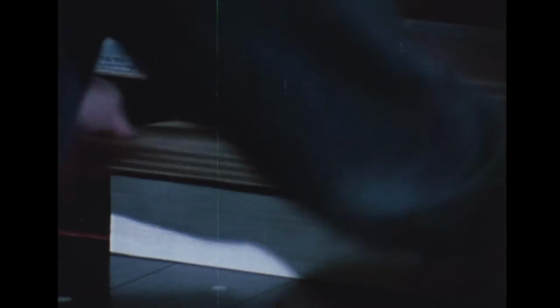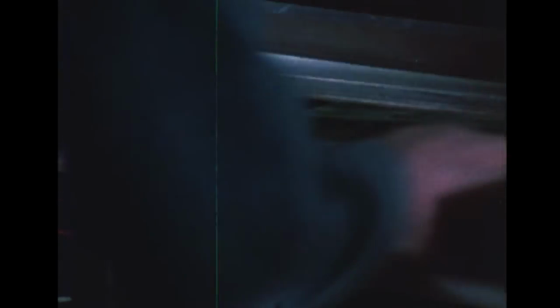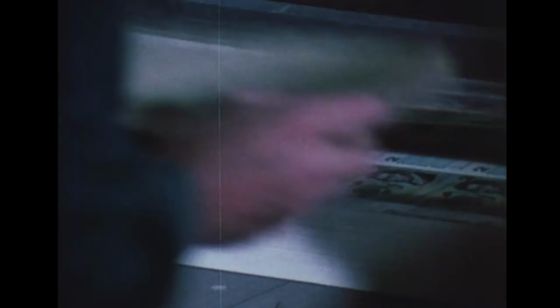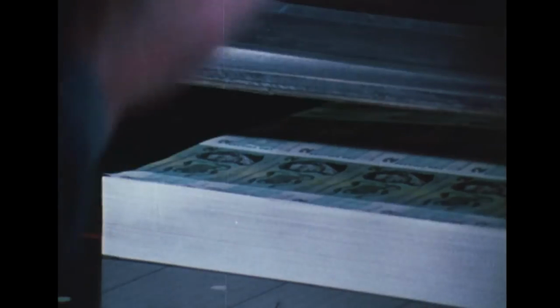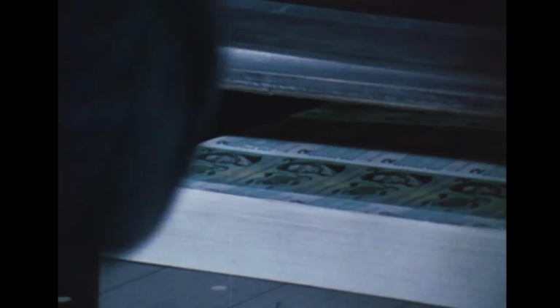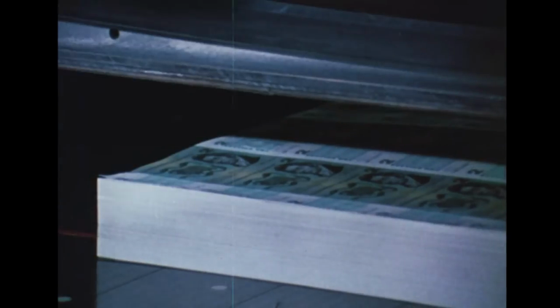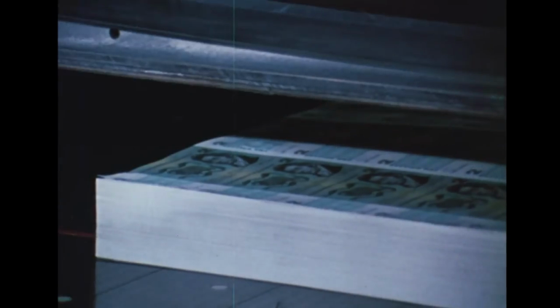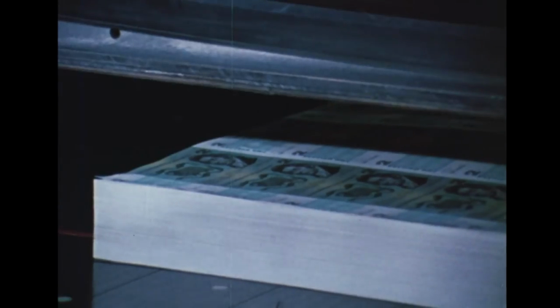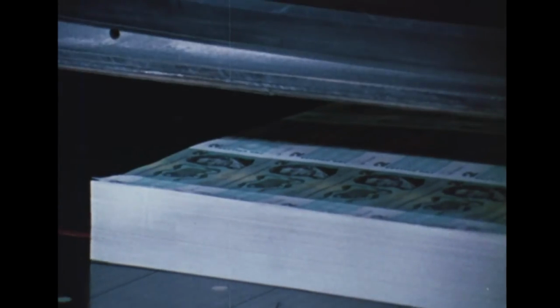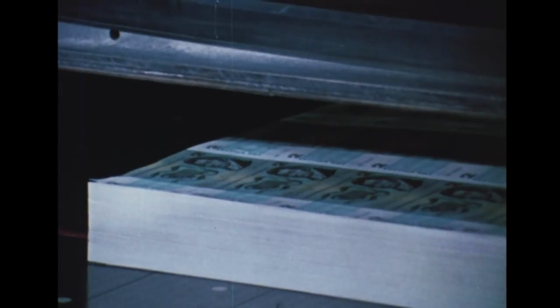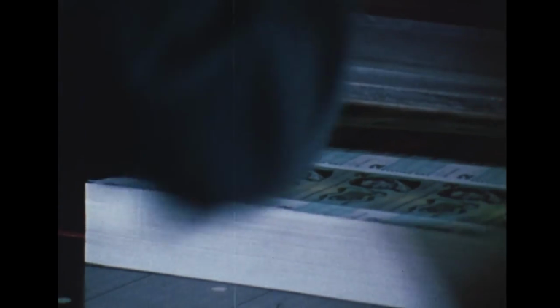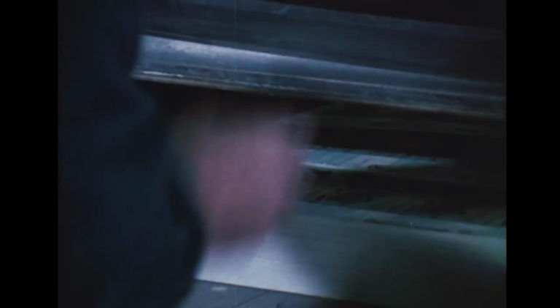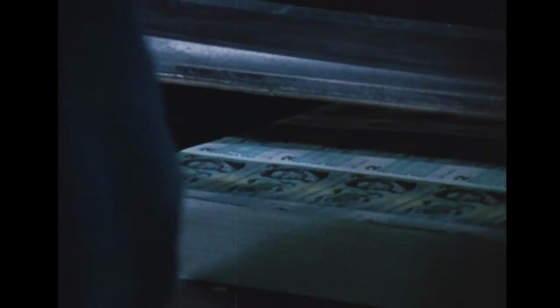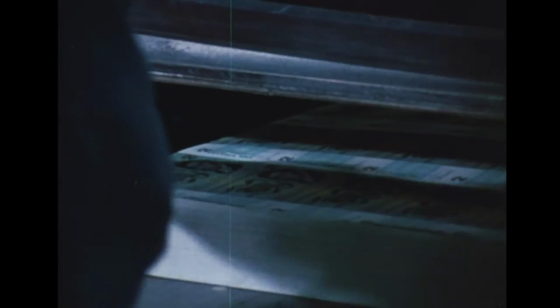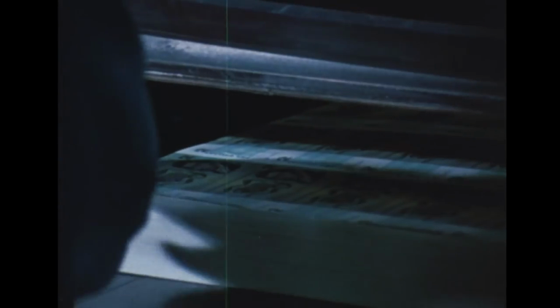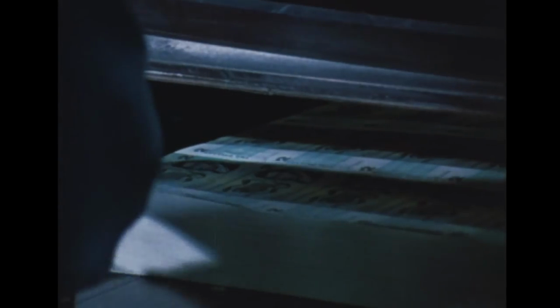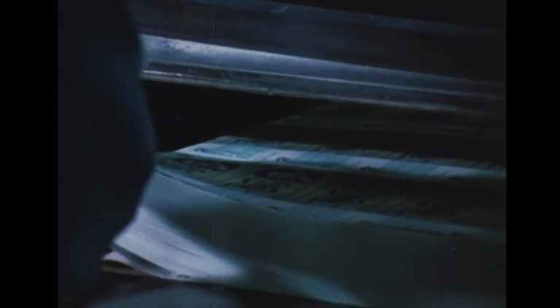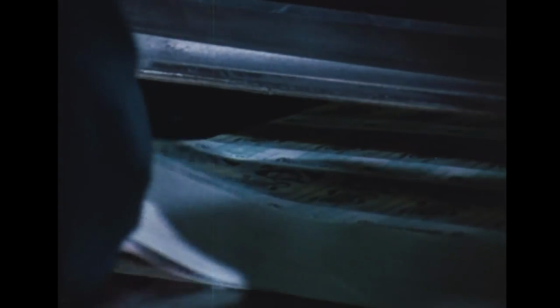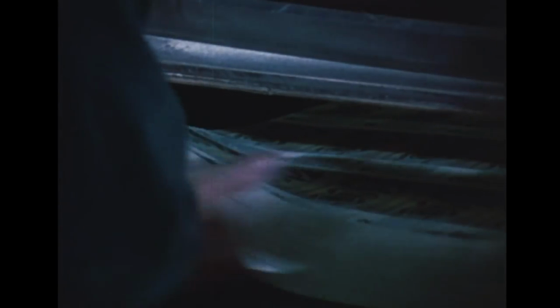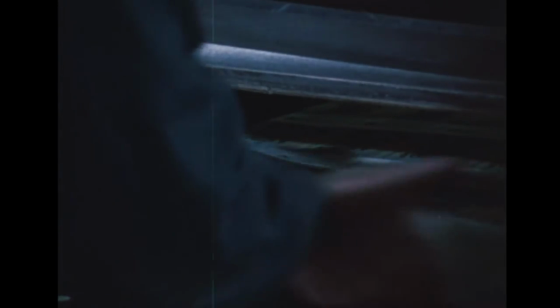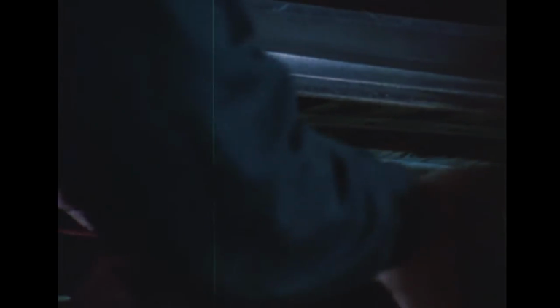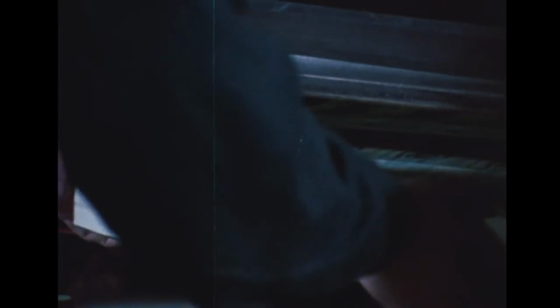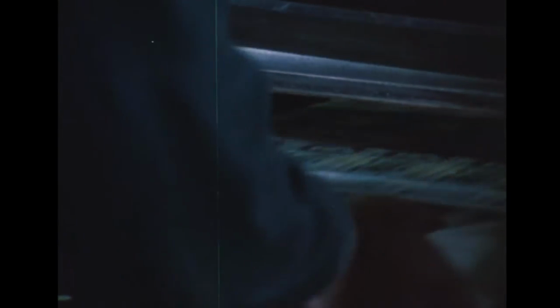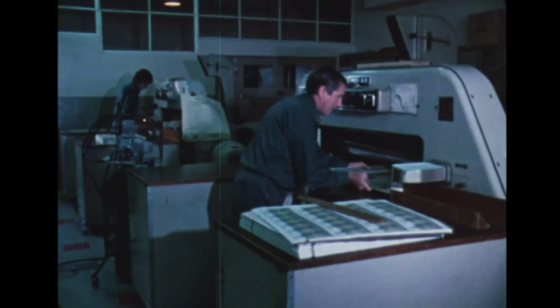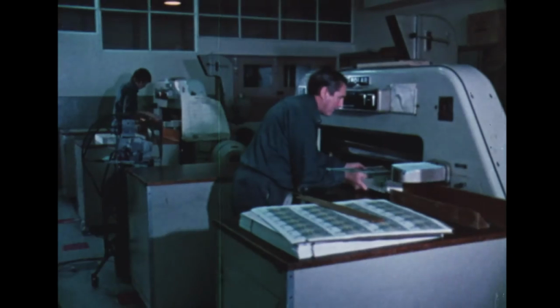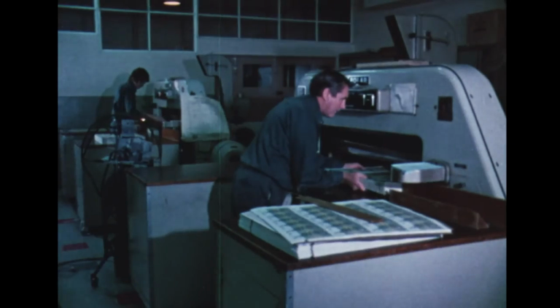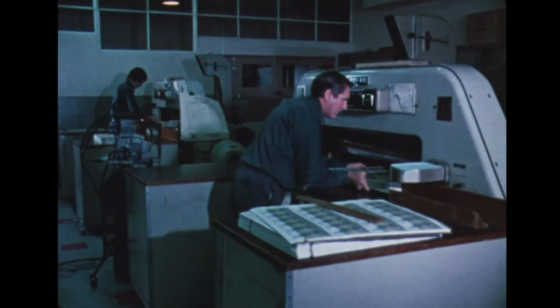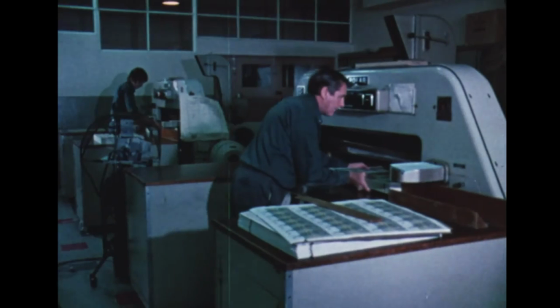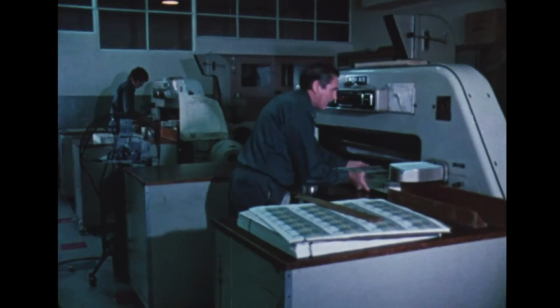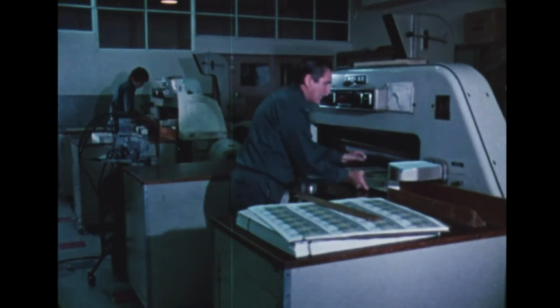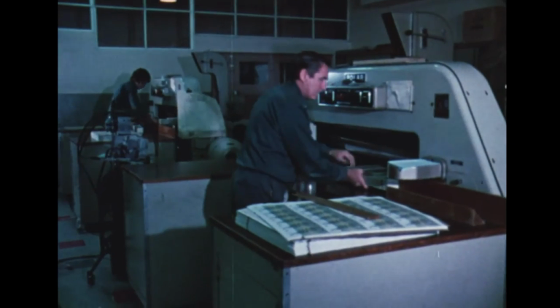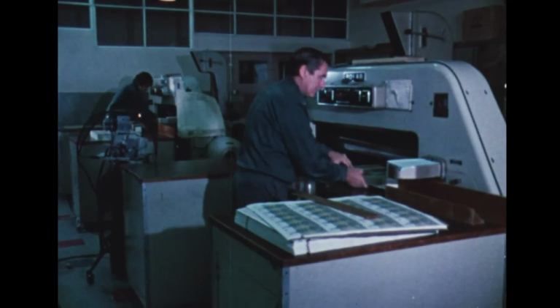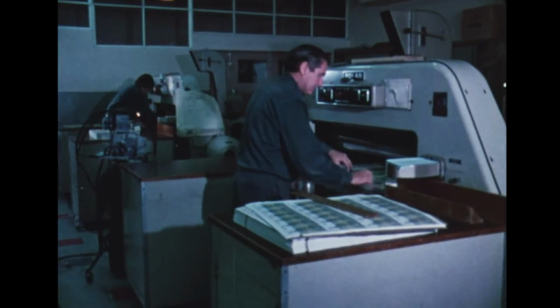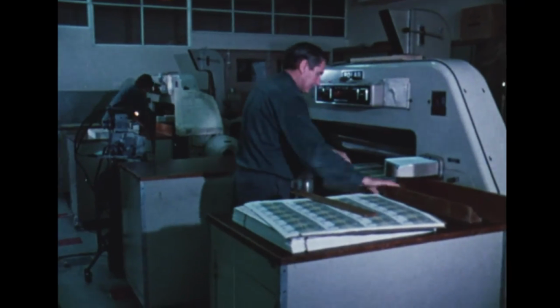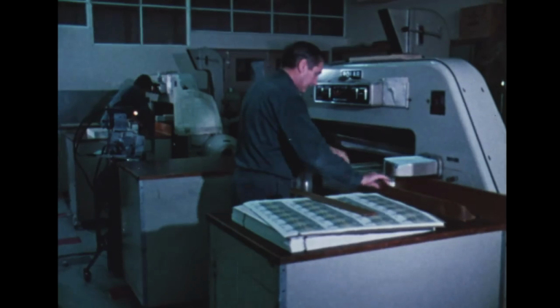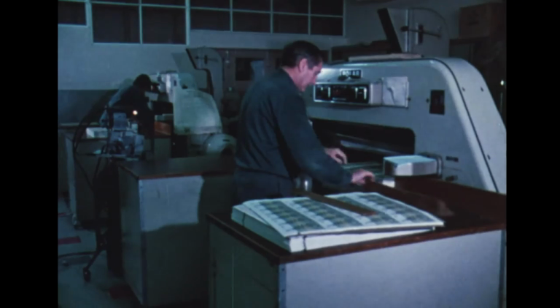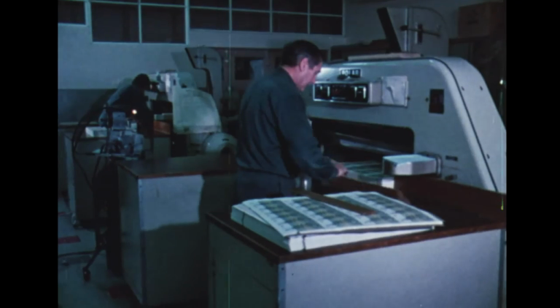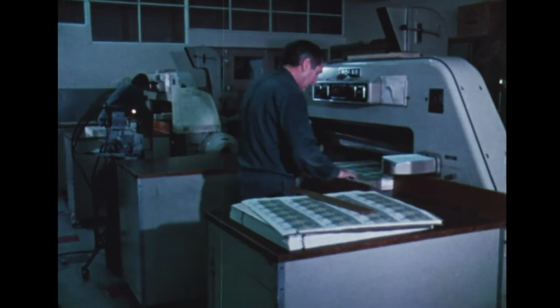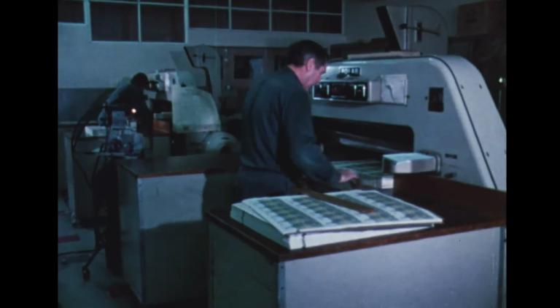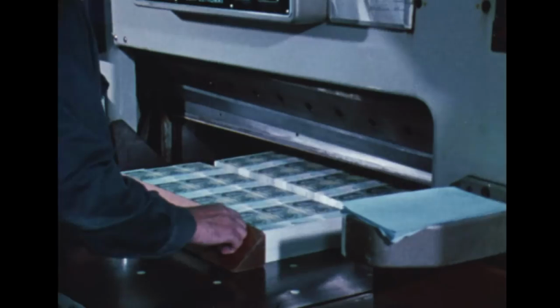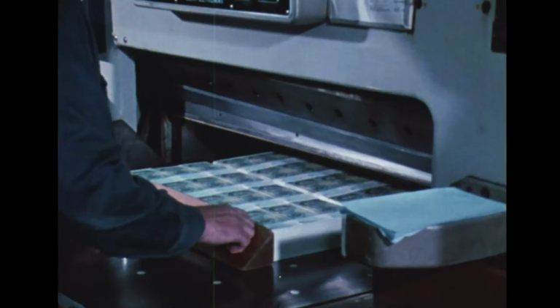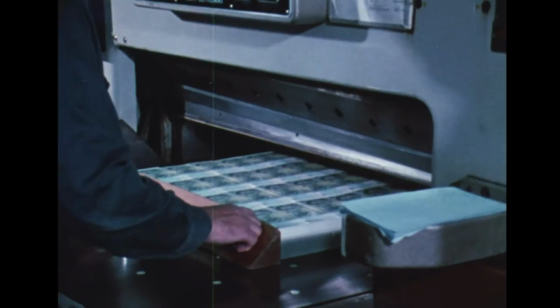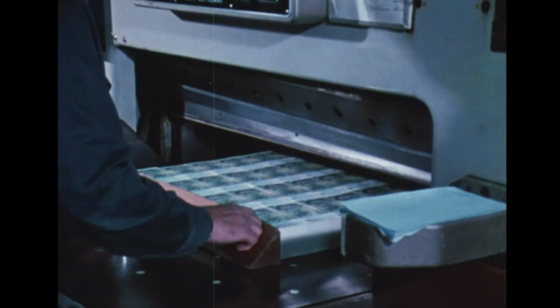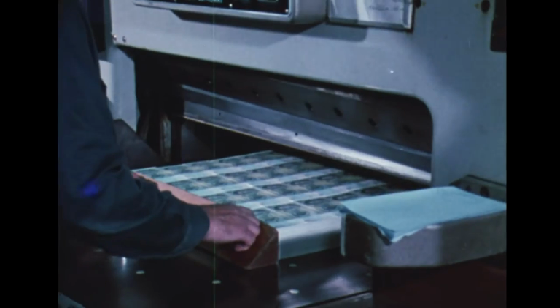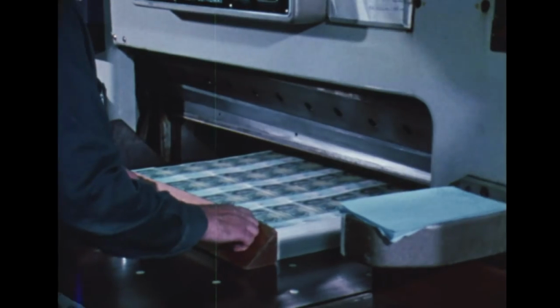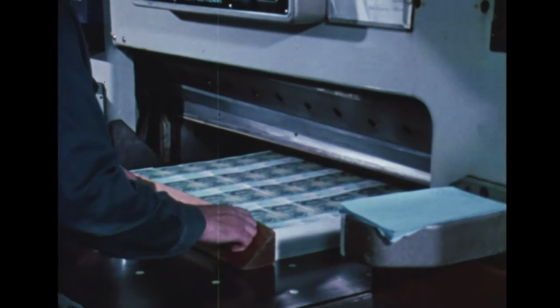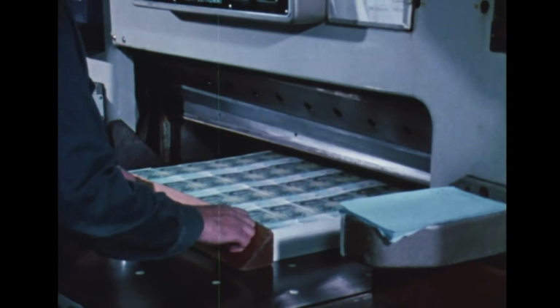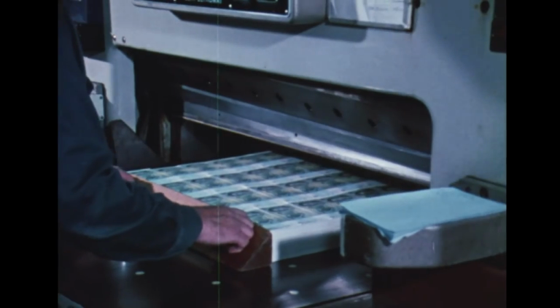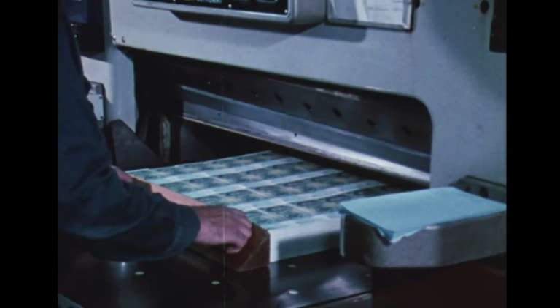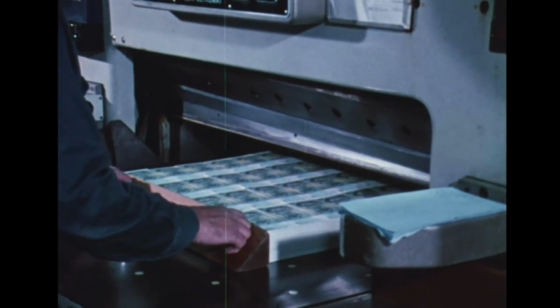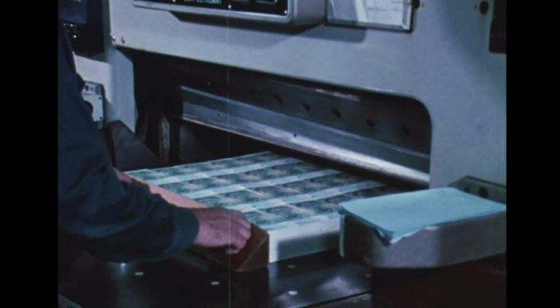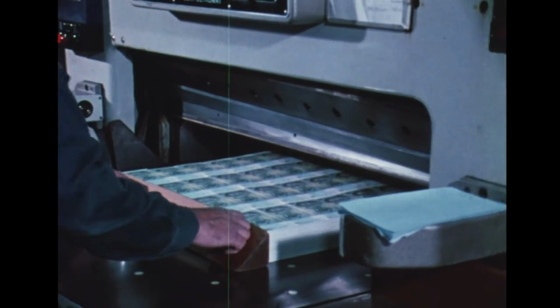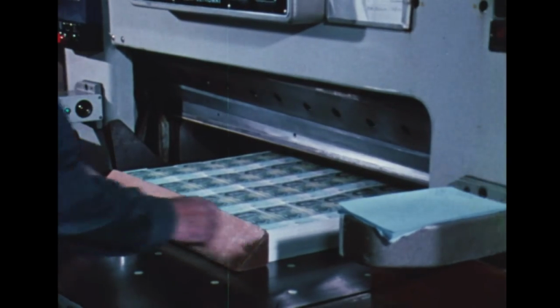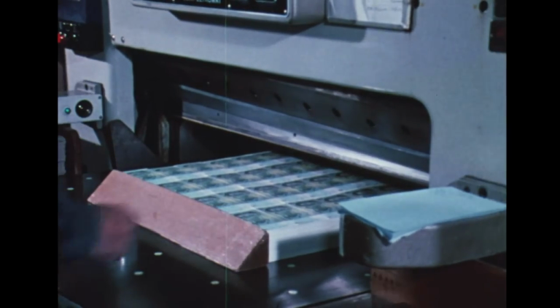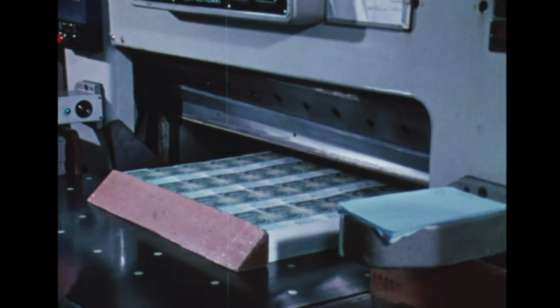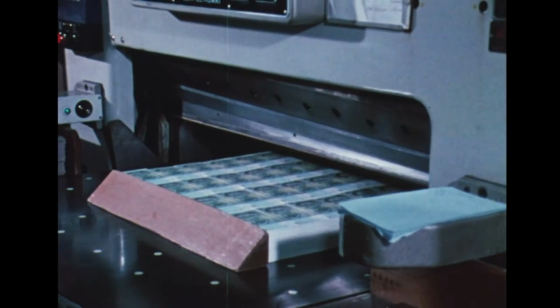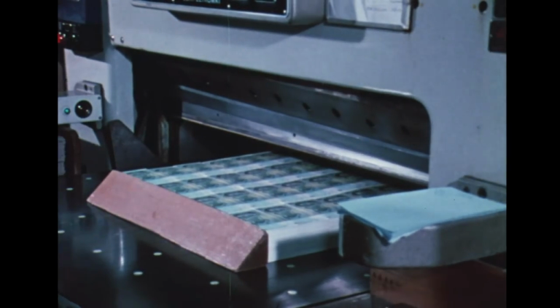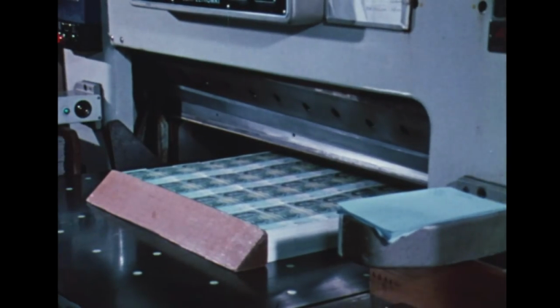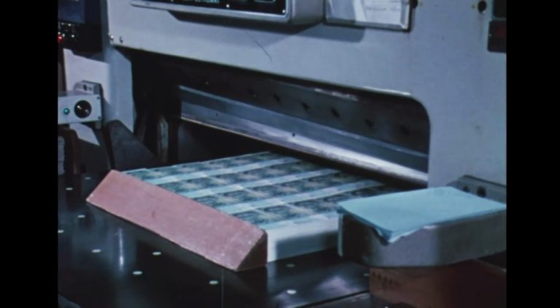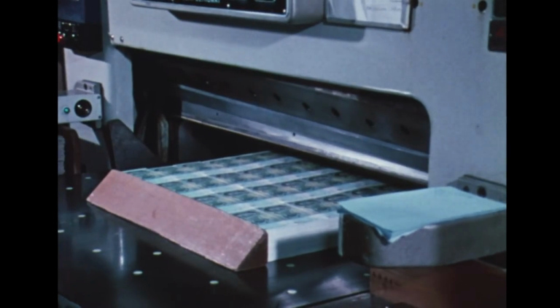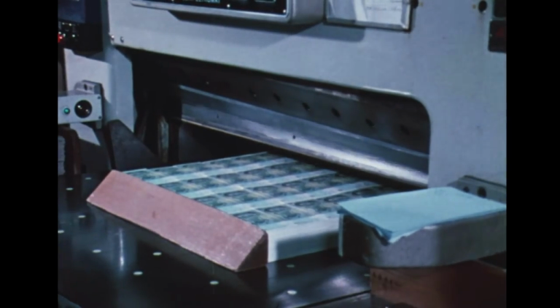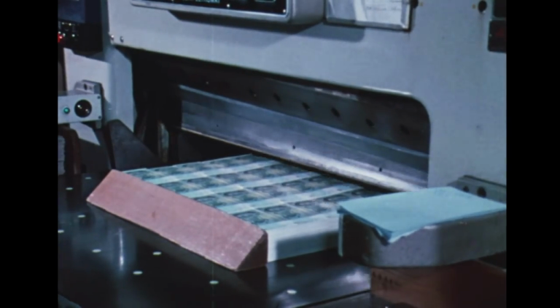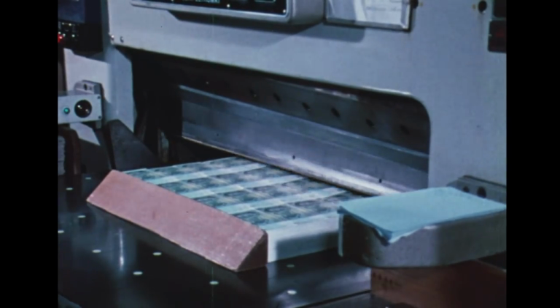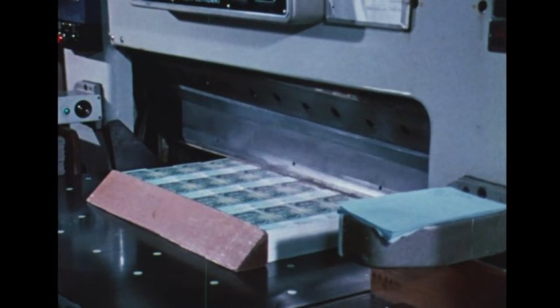The sheets are cut down to single notes. Then more girls will sort out those marked as imperfect to leave only the official legal tender.